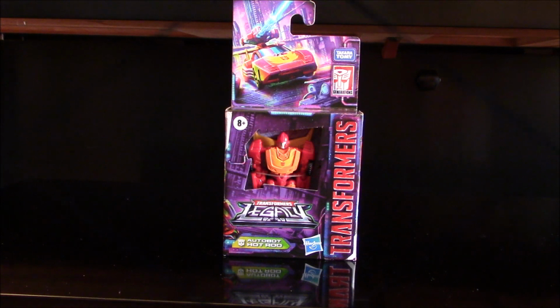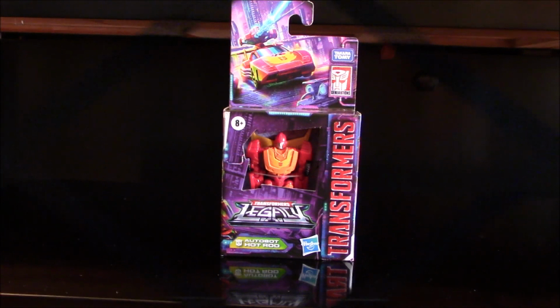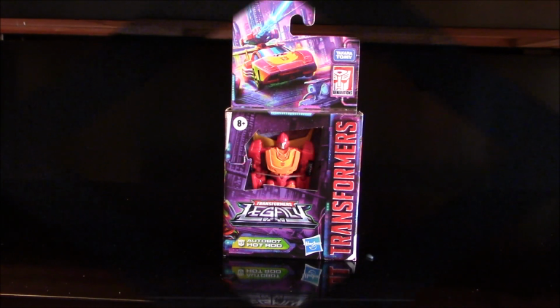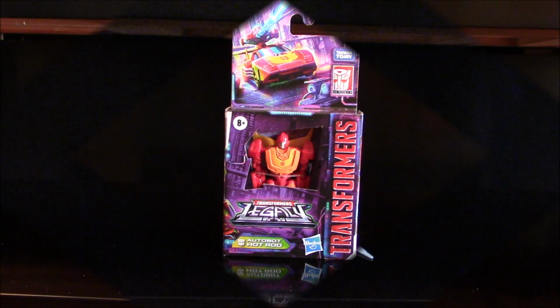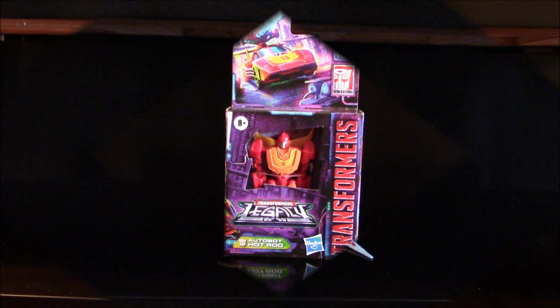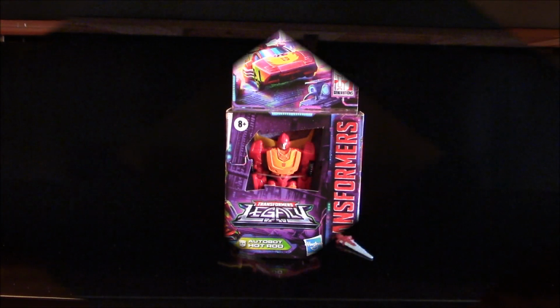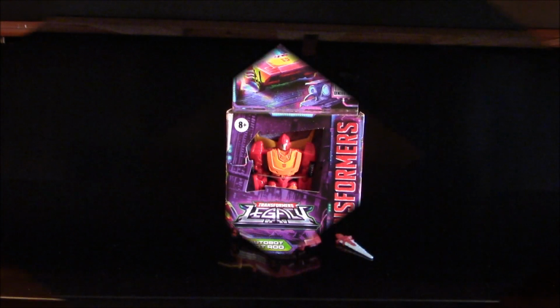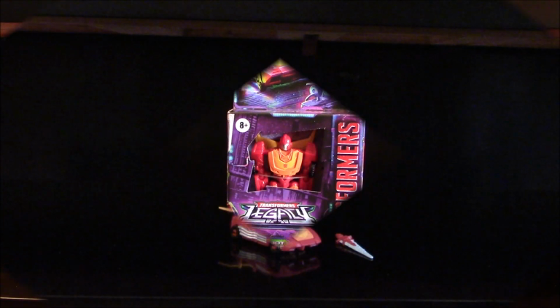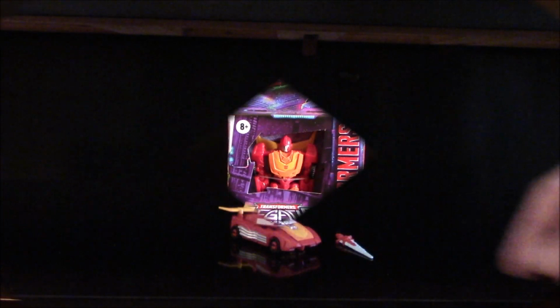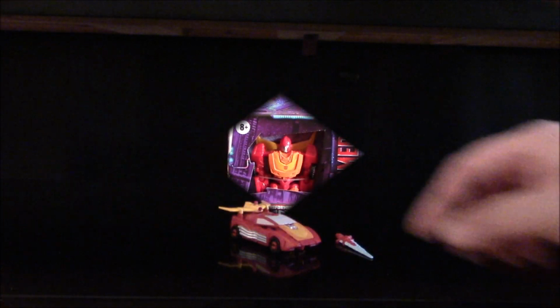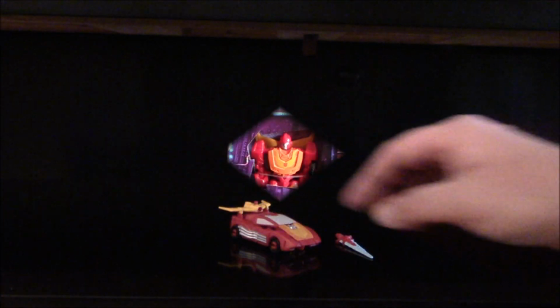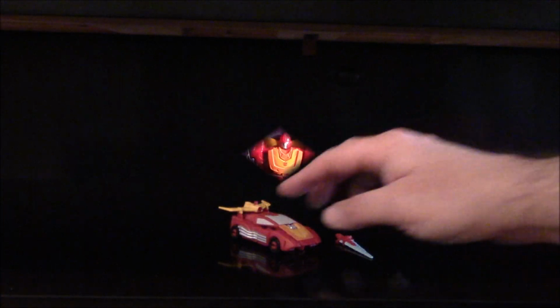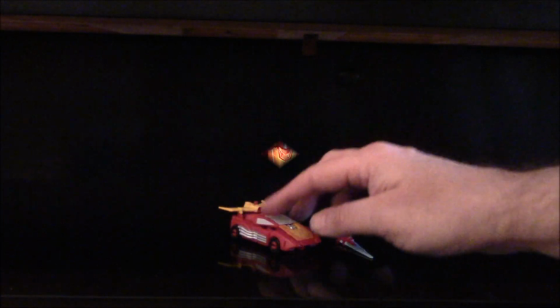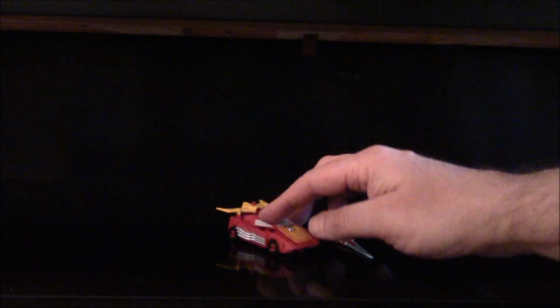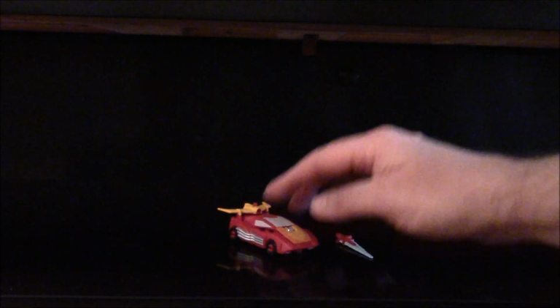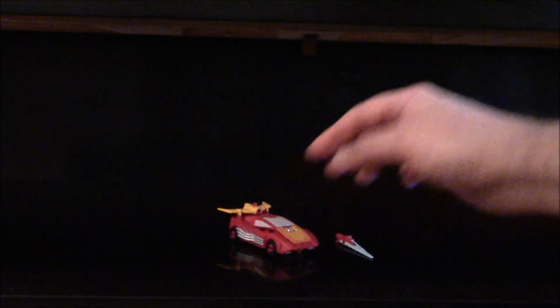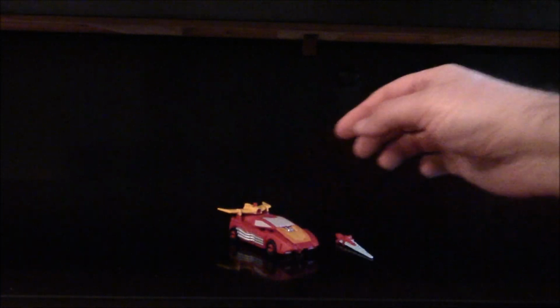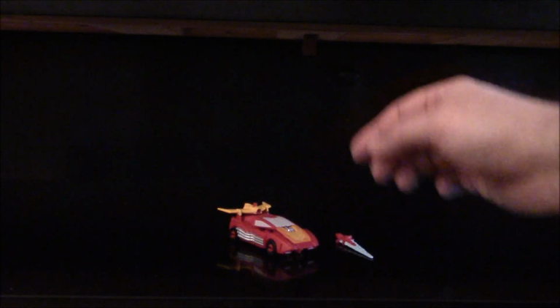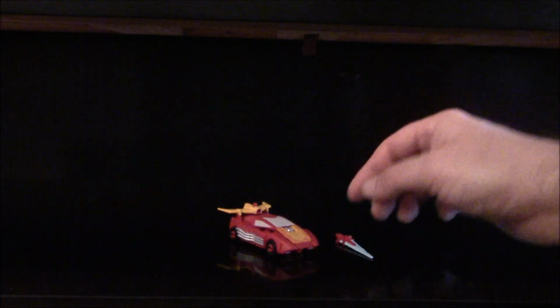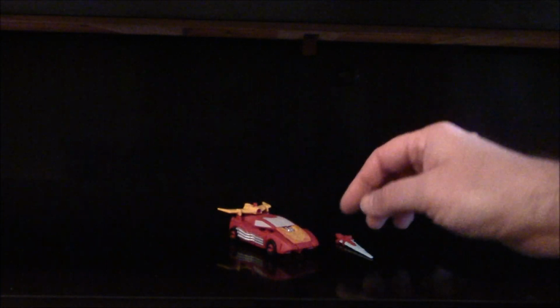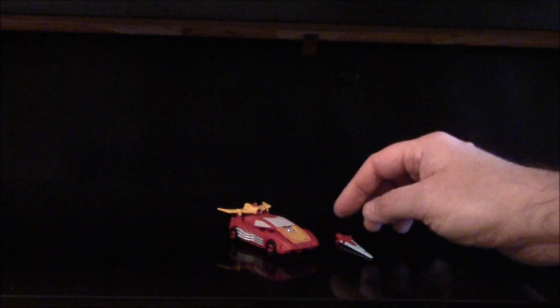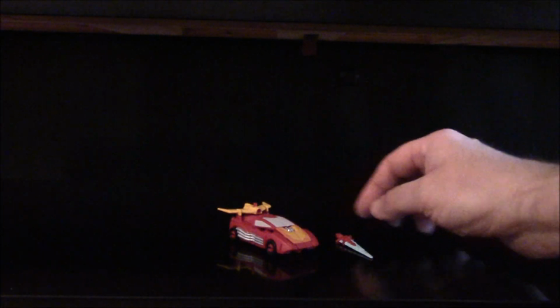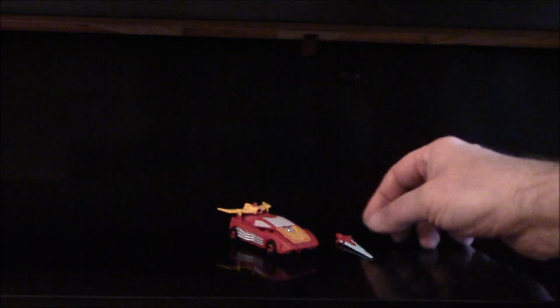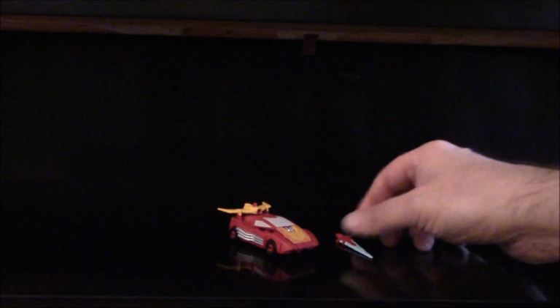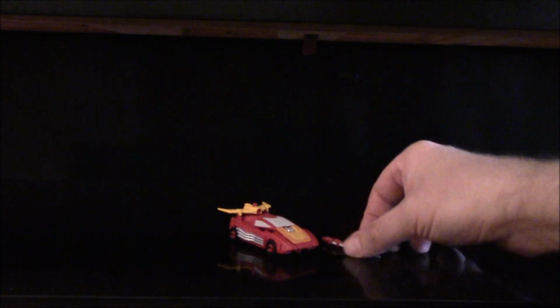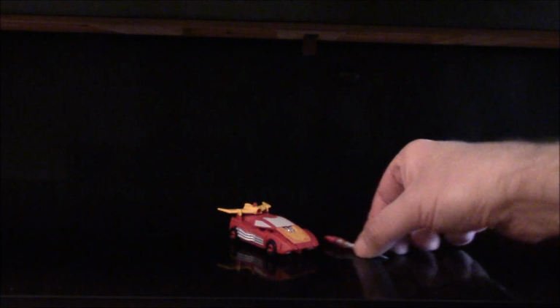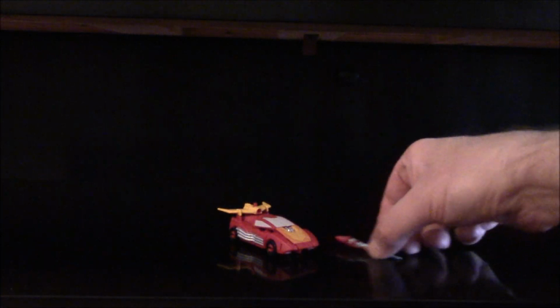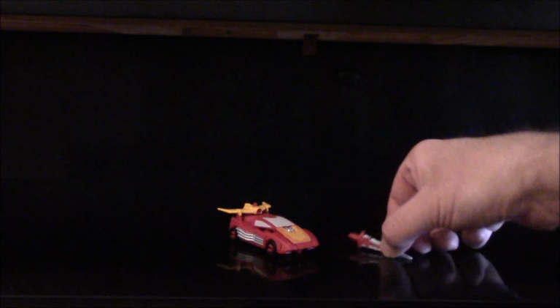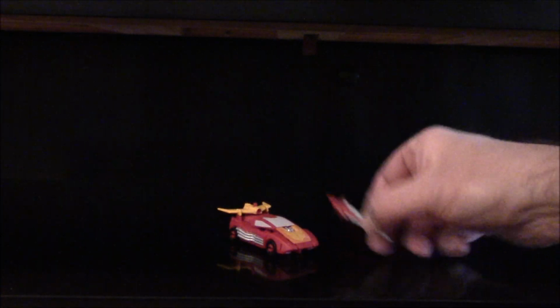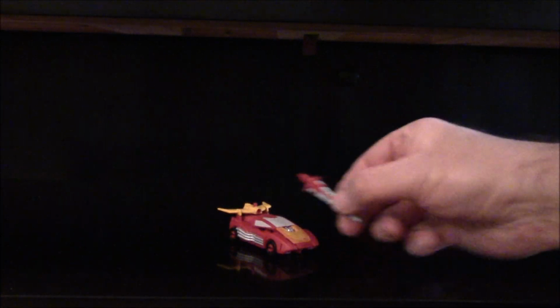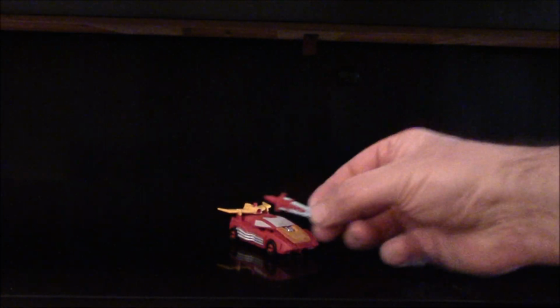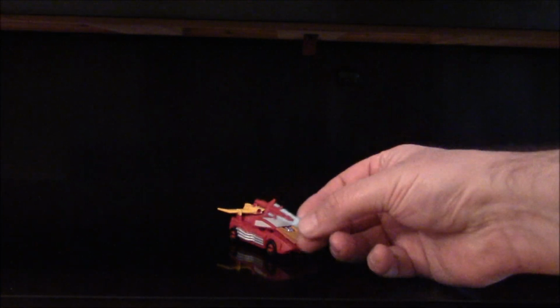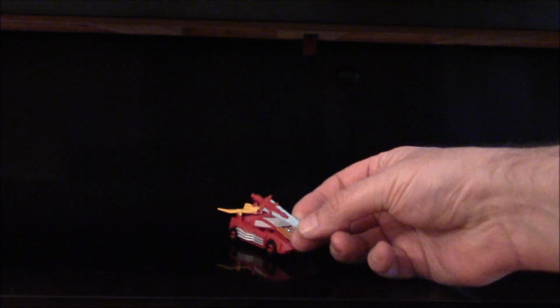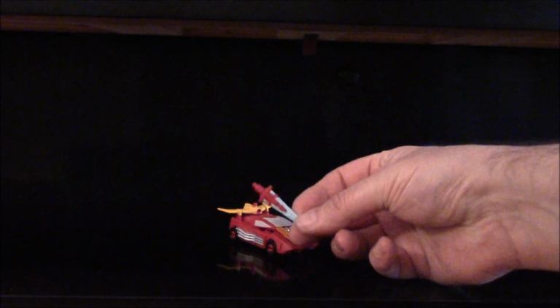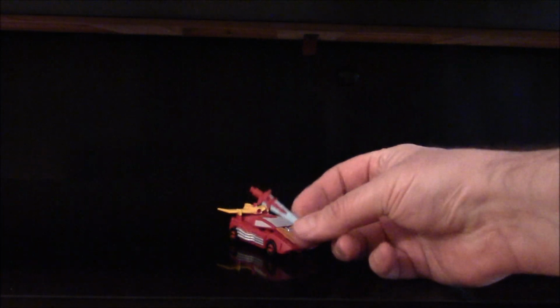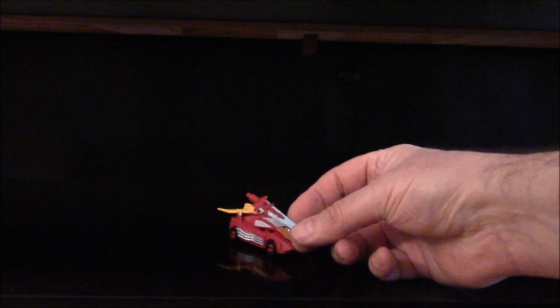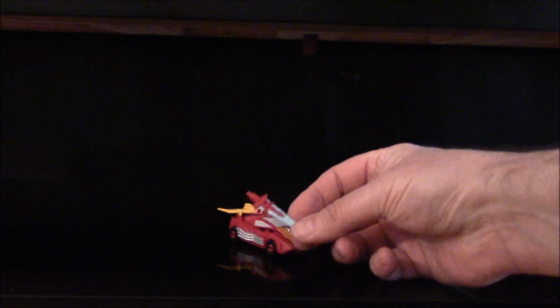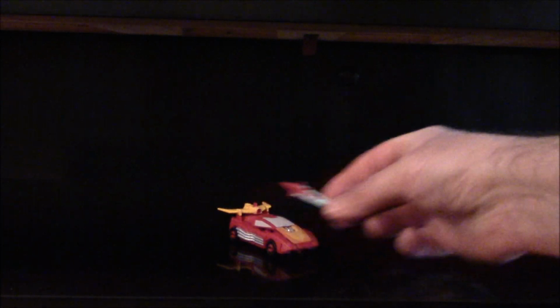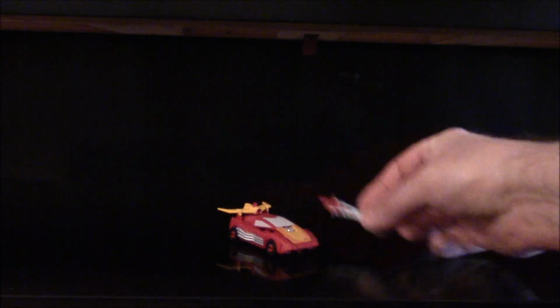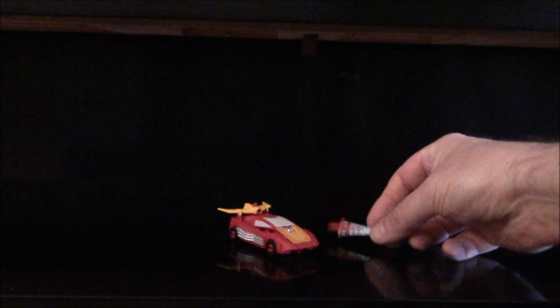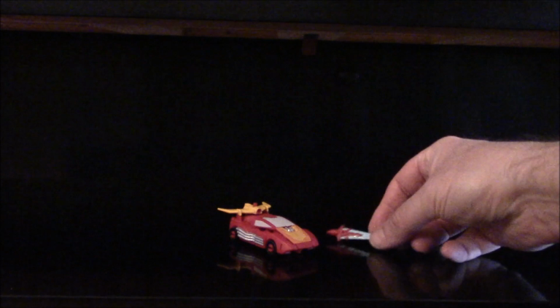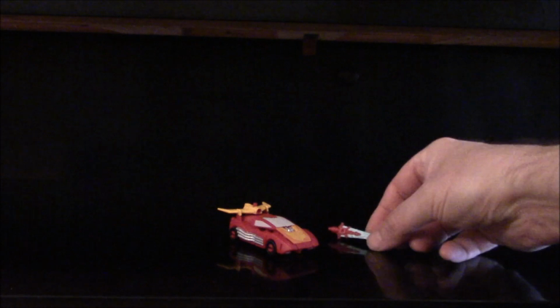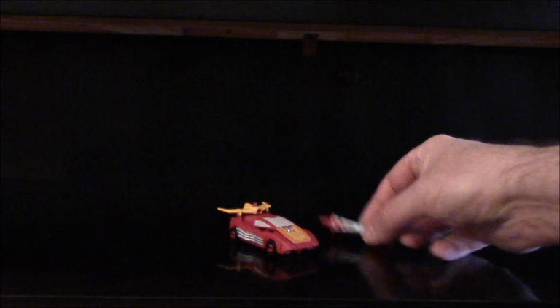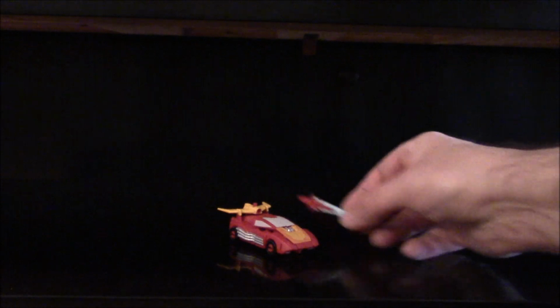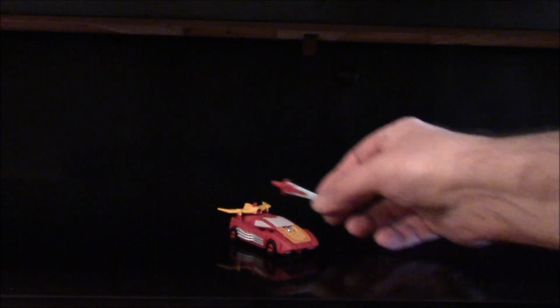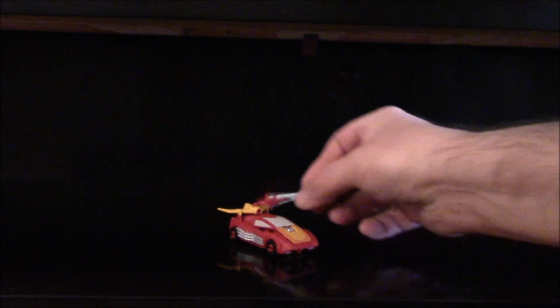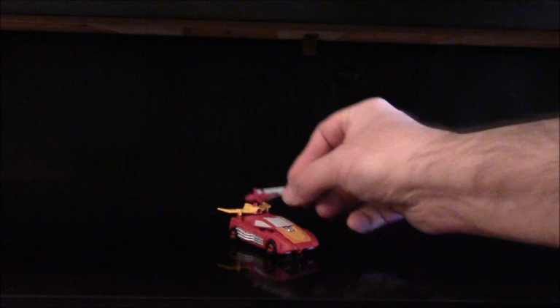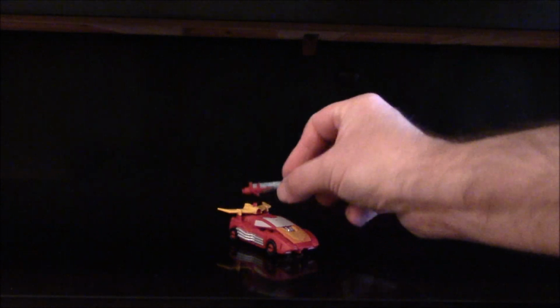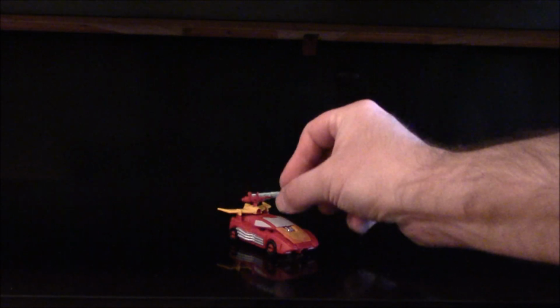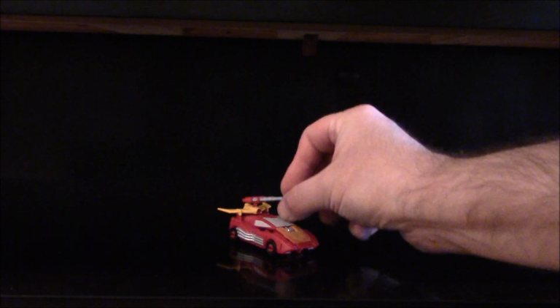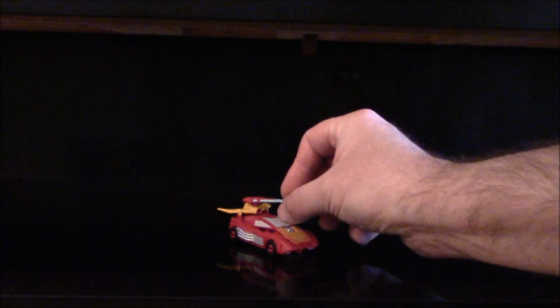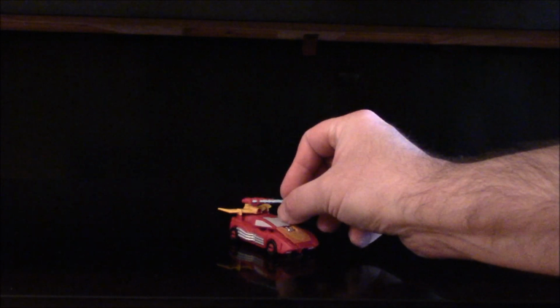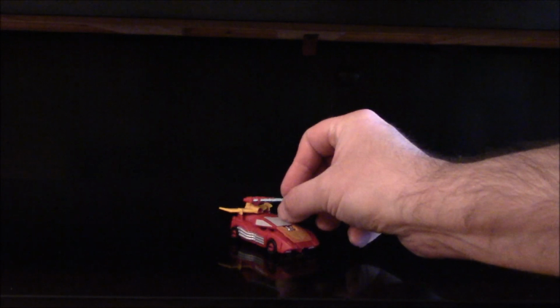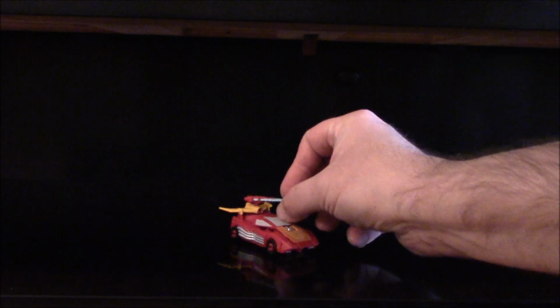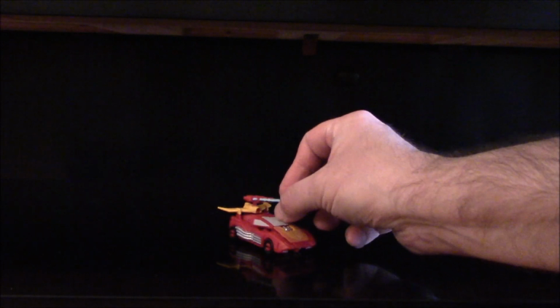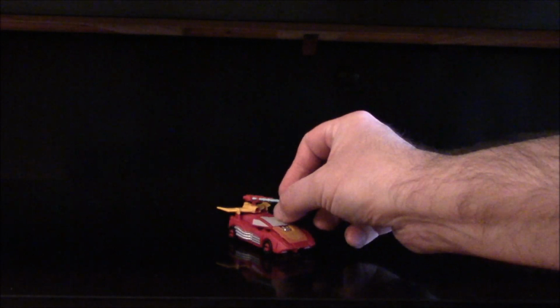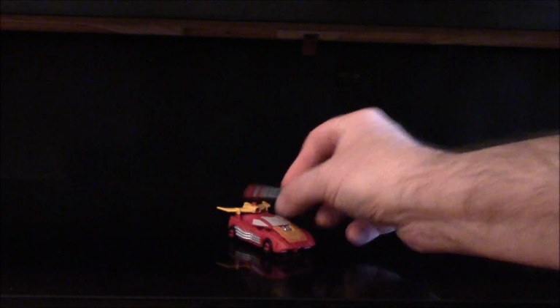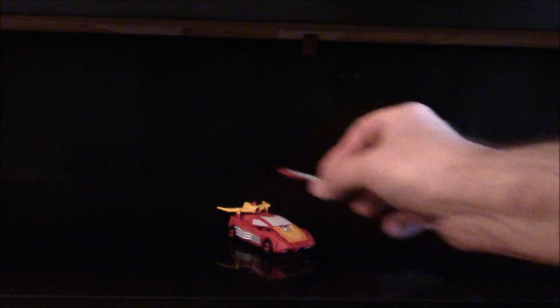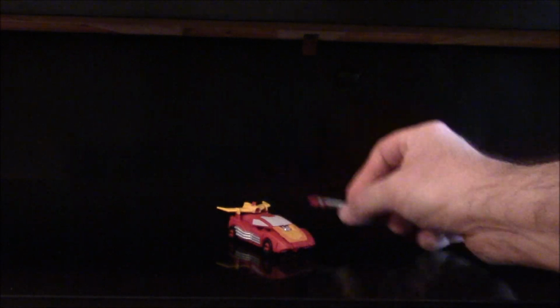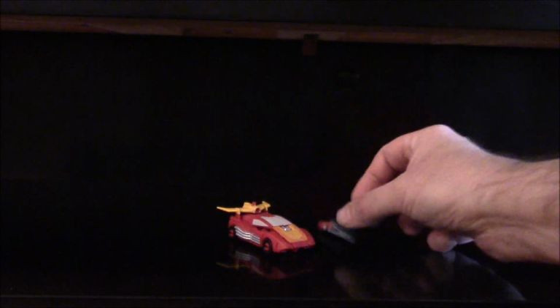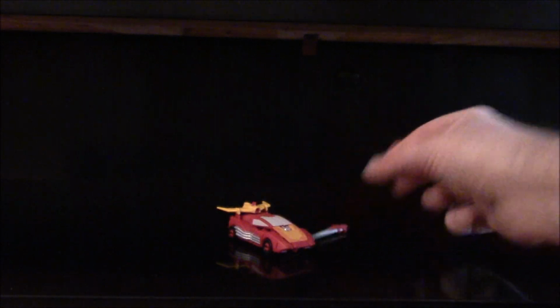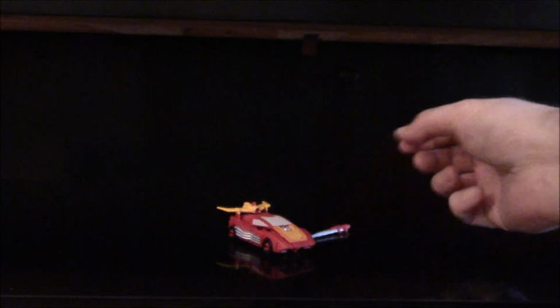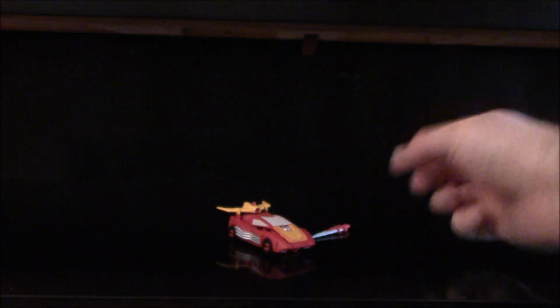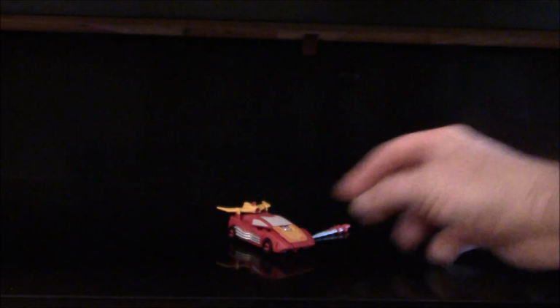So here's our Legion — Legends — whatever we're calling them now — mini Hot Rod. Comes with a nice sword. You can stick it up here, which looks a little weird.